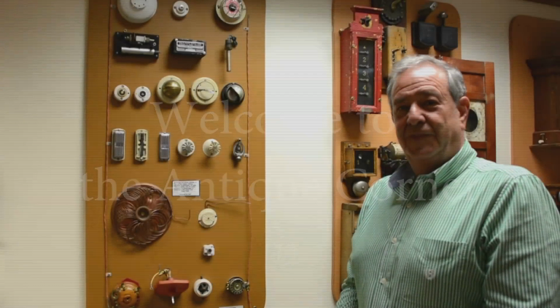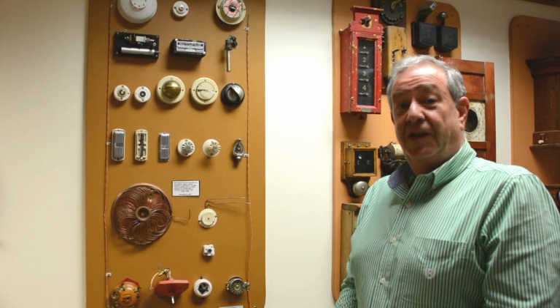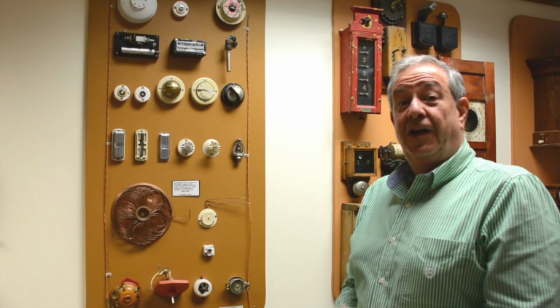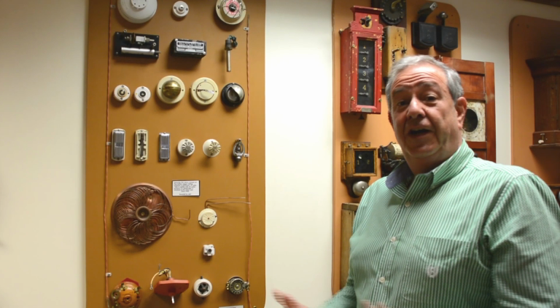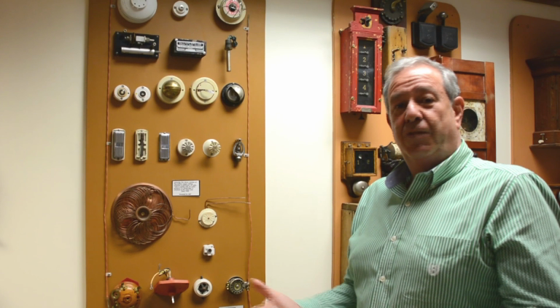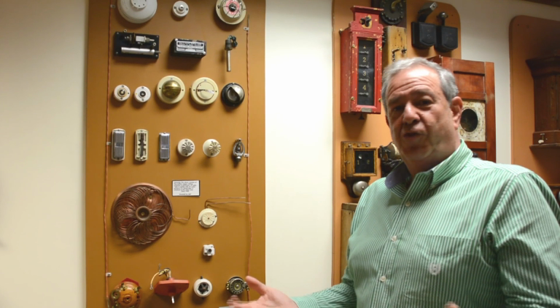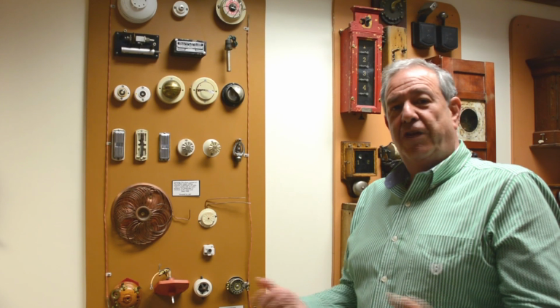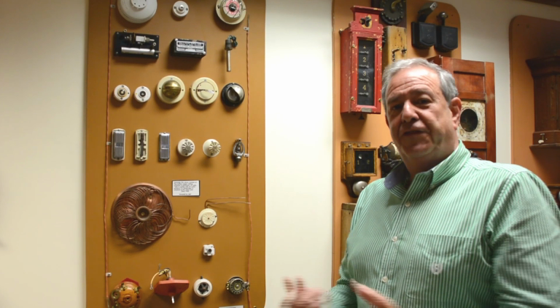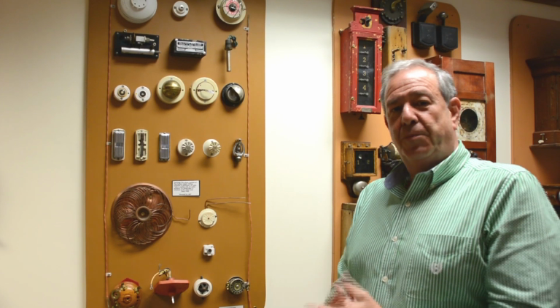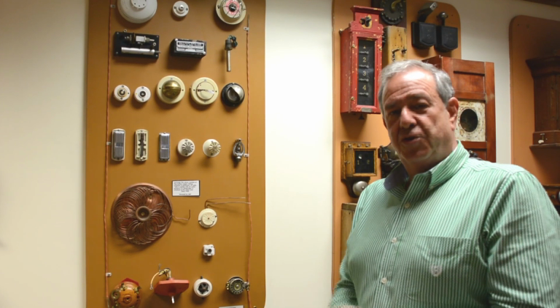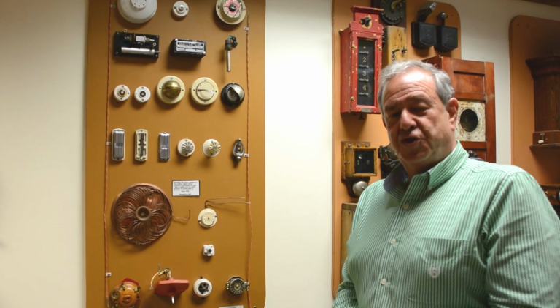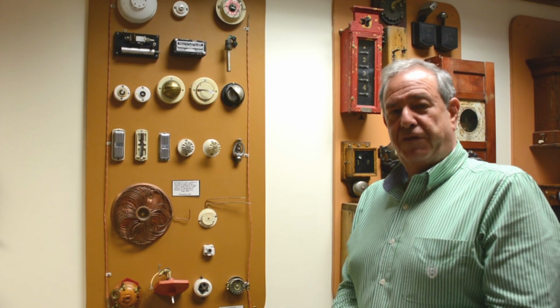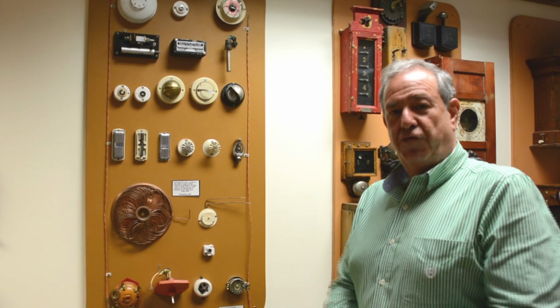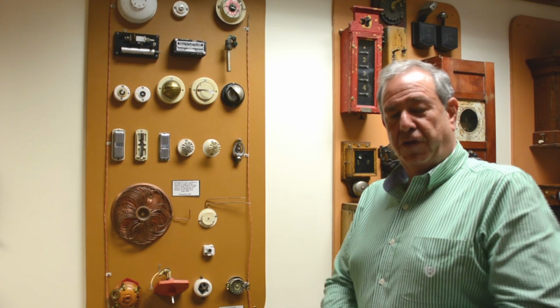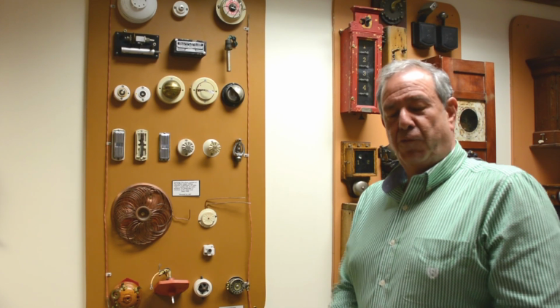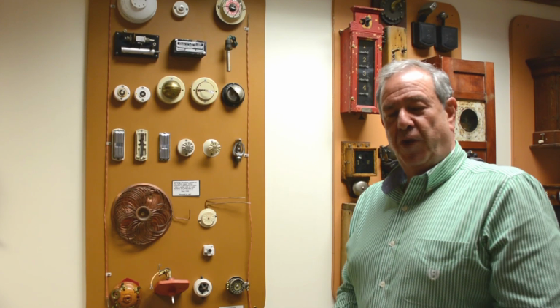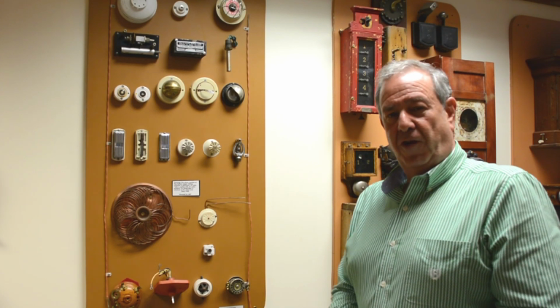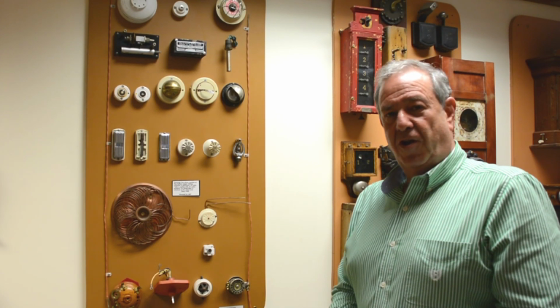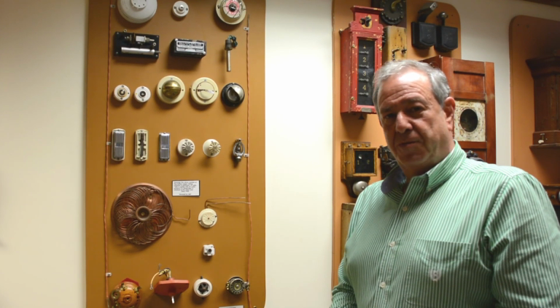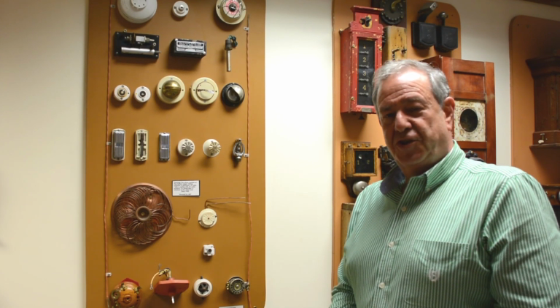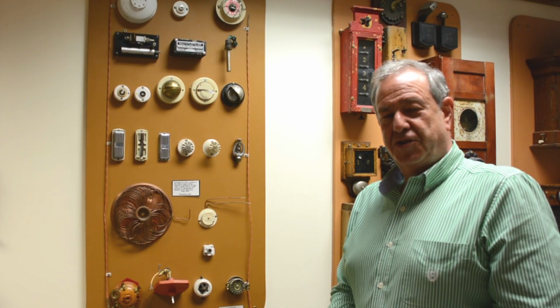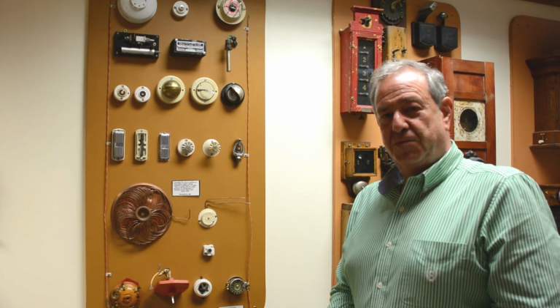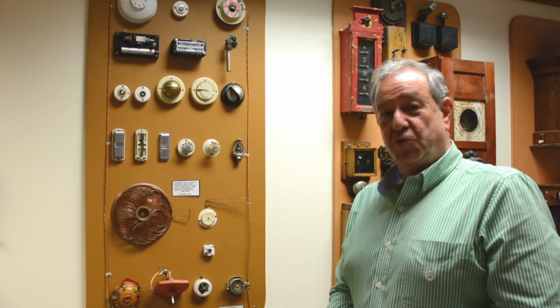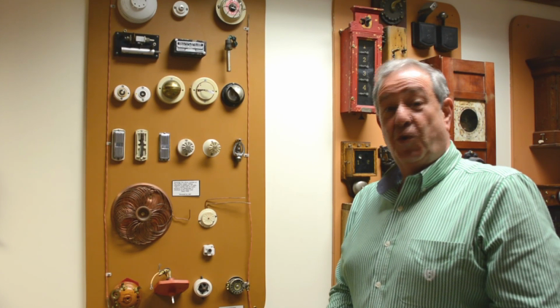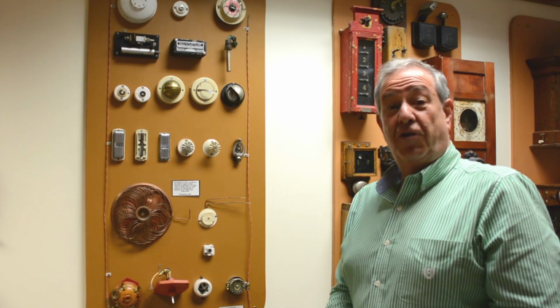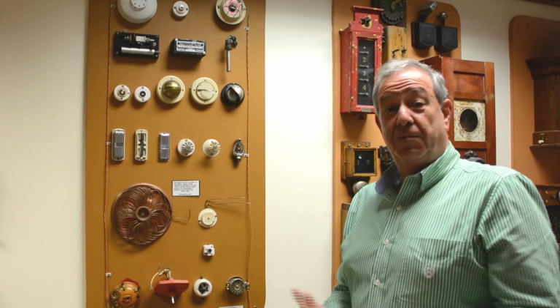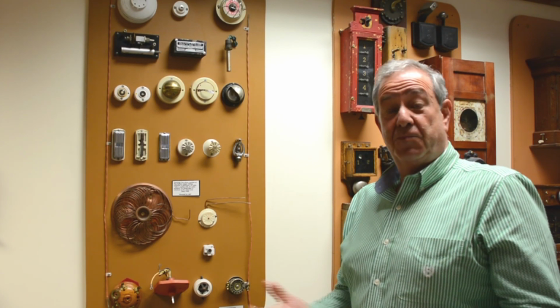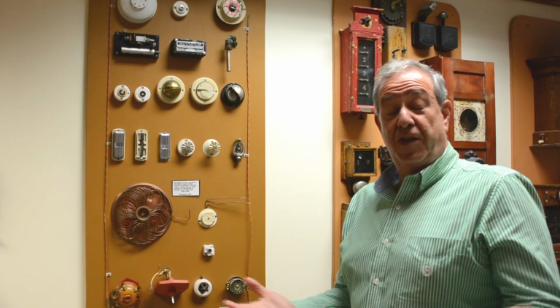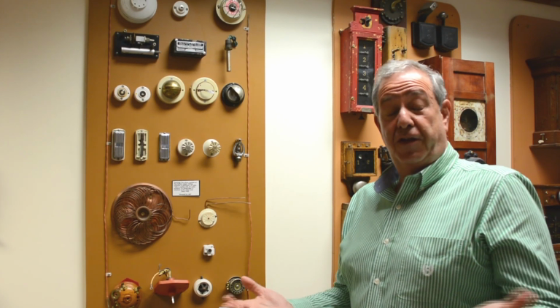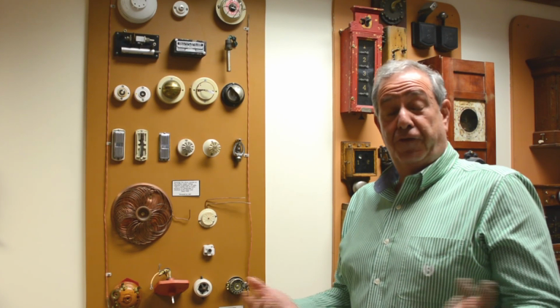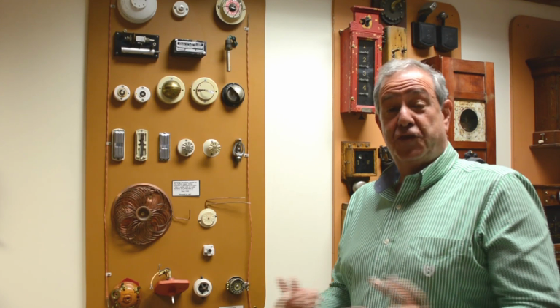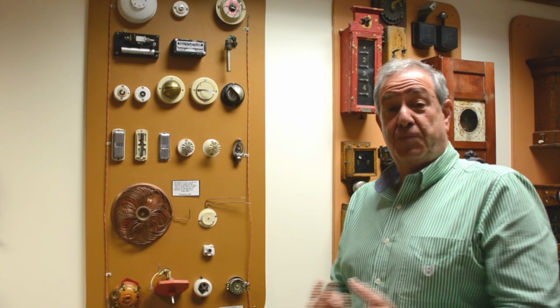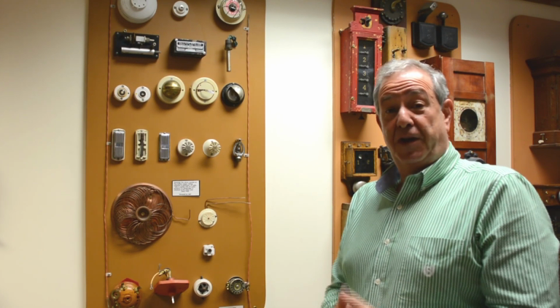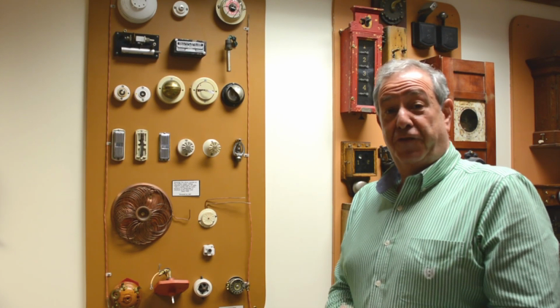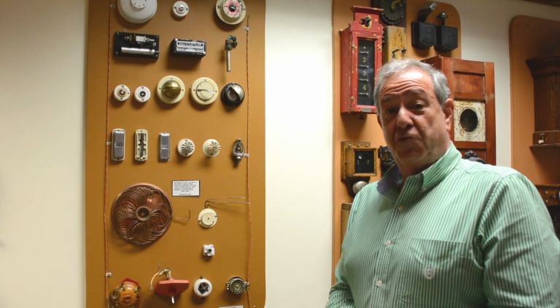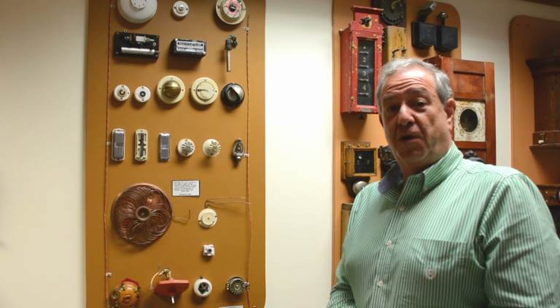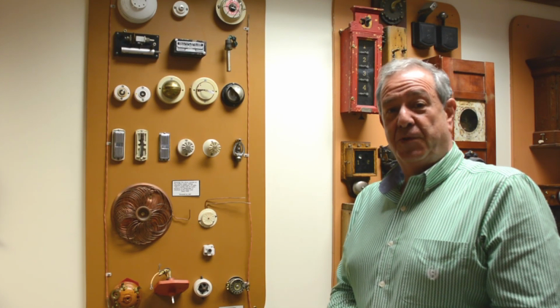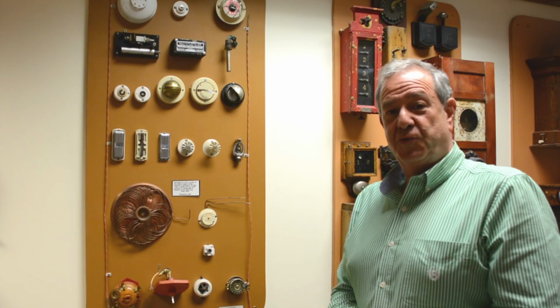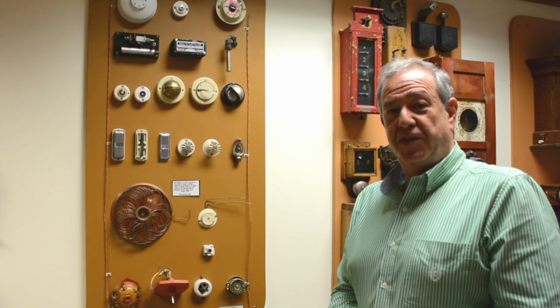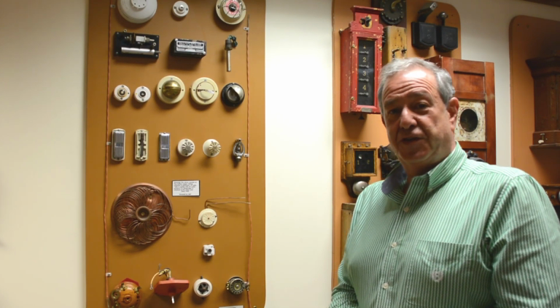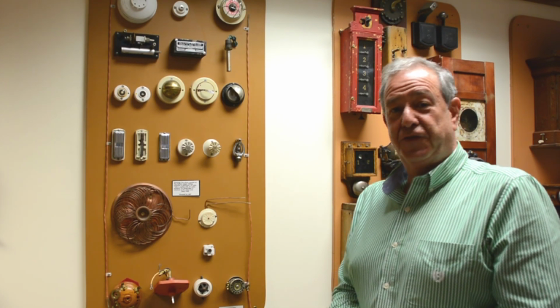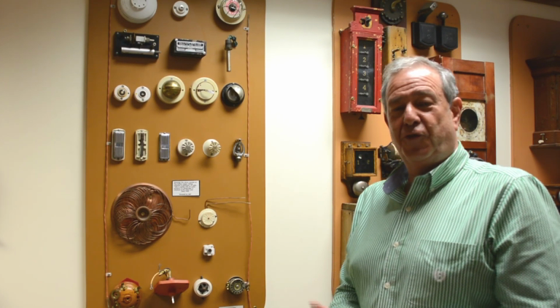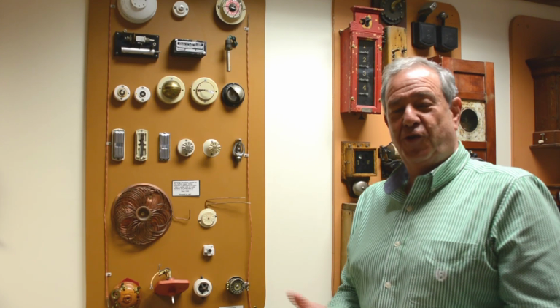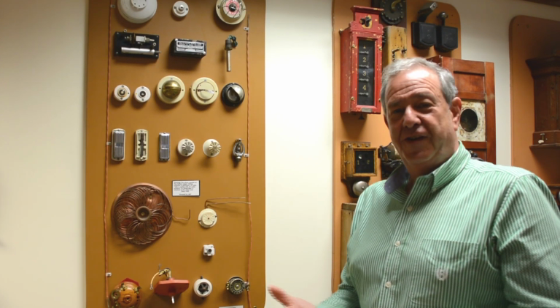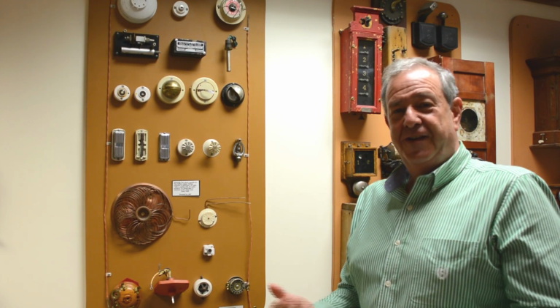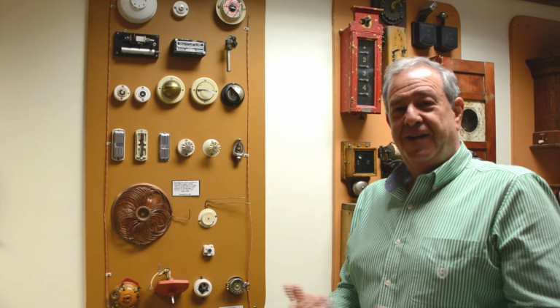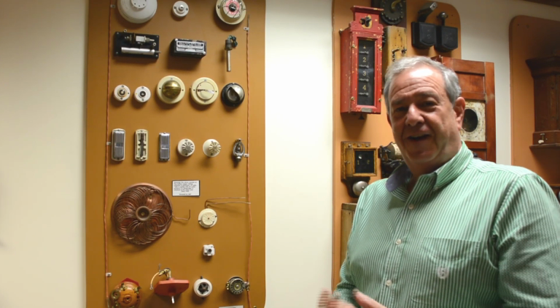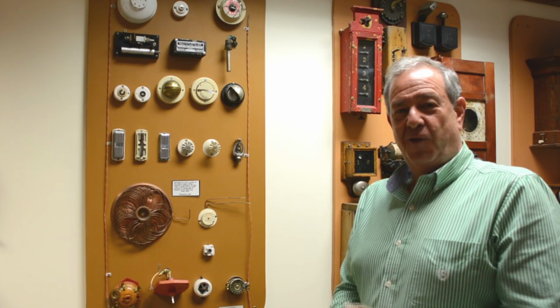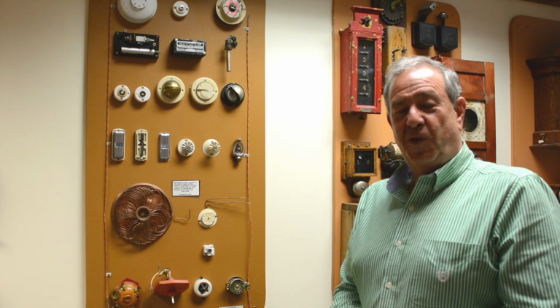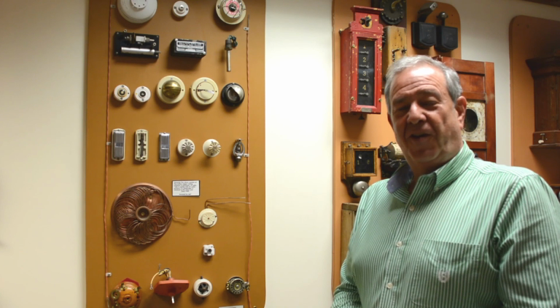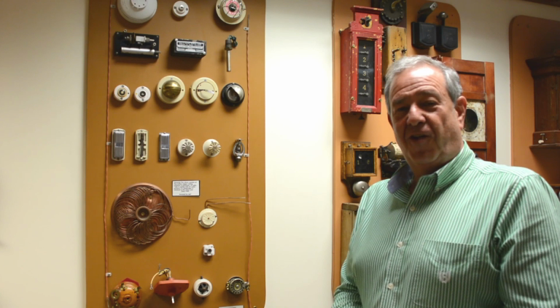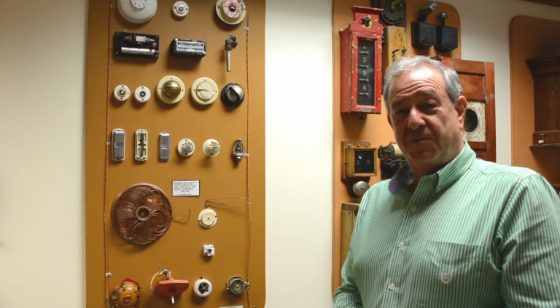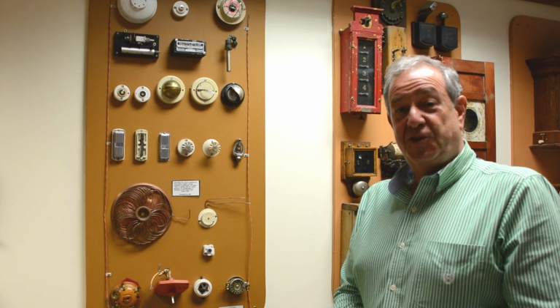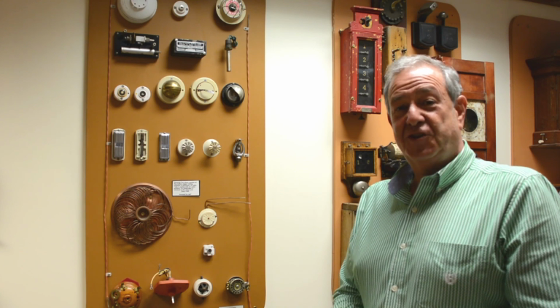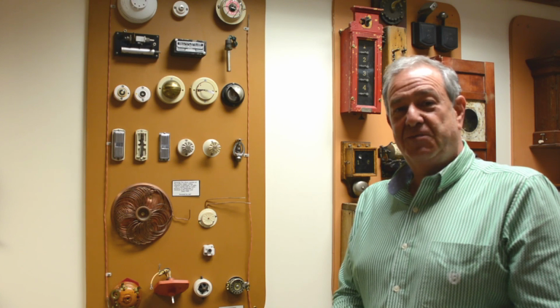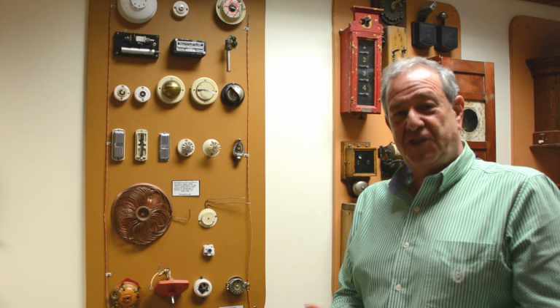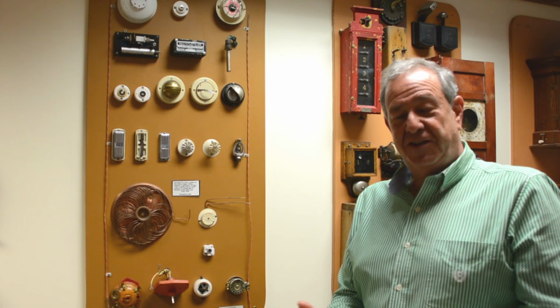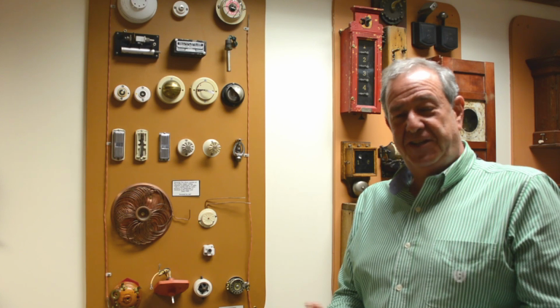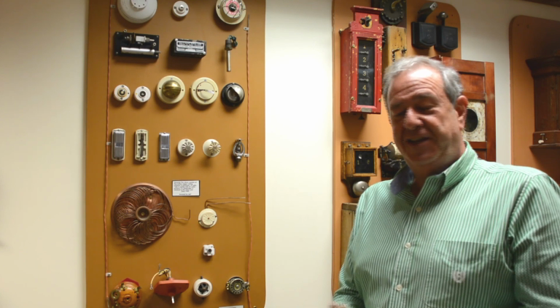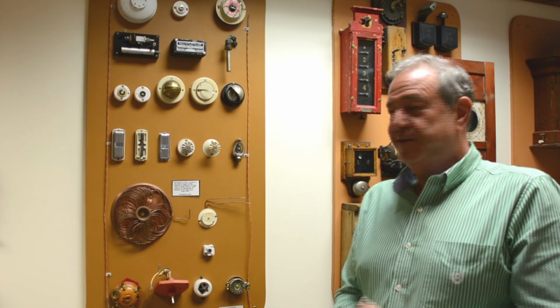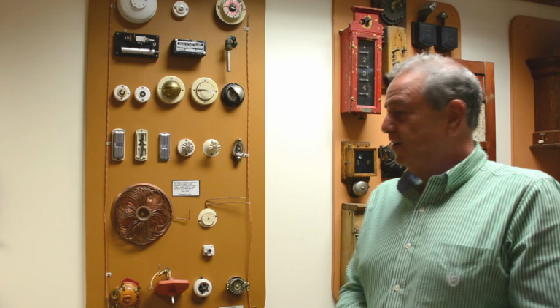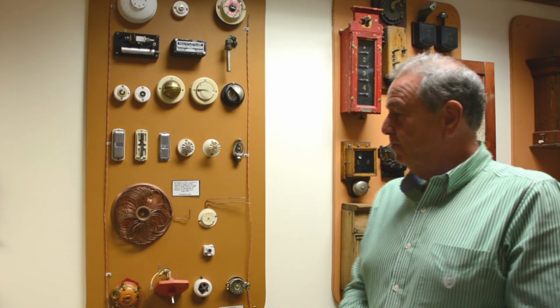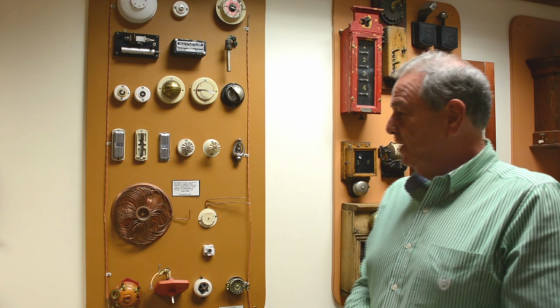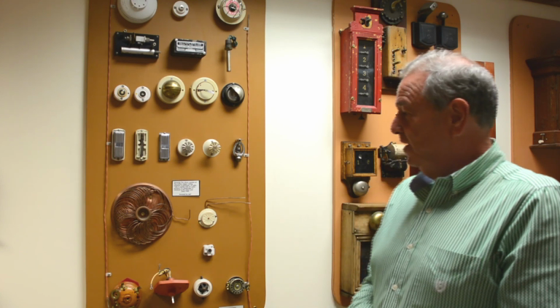Hi, I'm Ralph W. Severnor from Wayne Alarm Systems. Welcome, thank you for spending a few moments with us for our Wayne Alarm Systems Antique Minute.